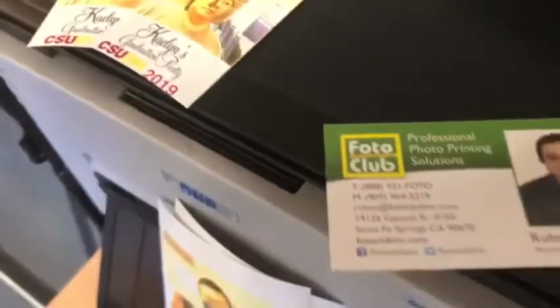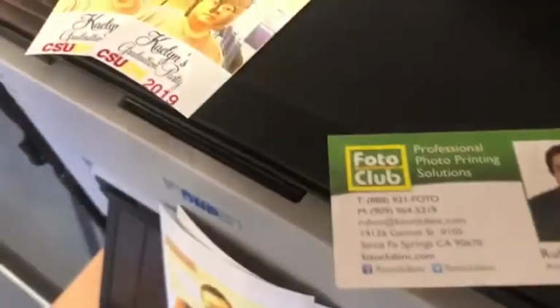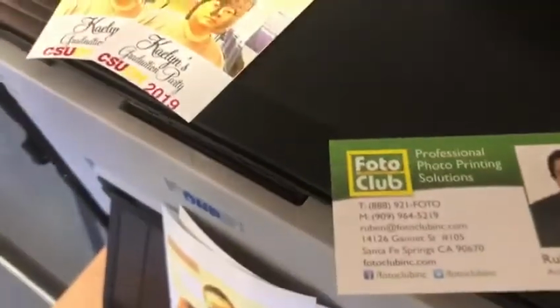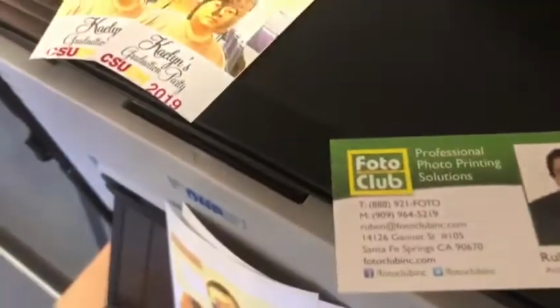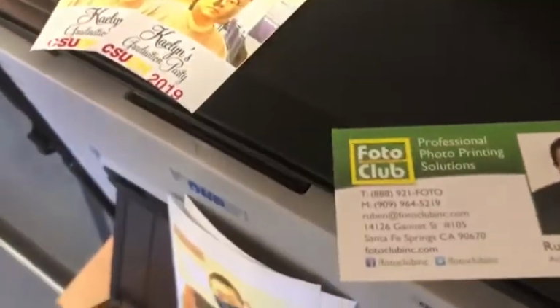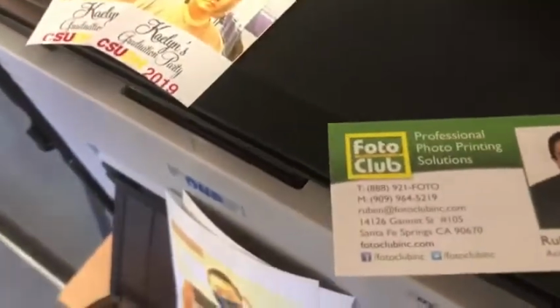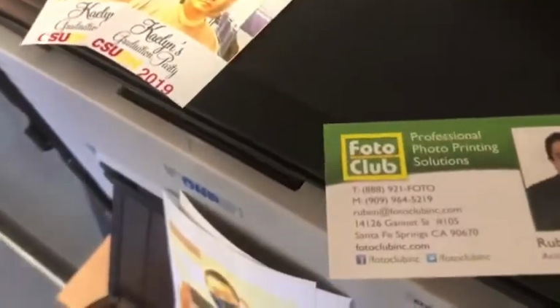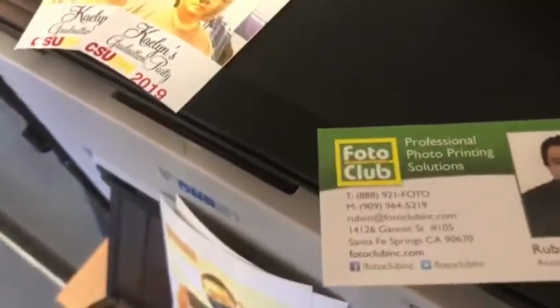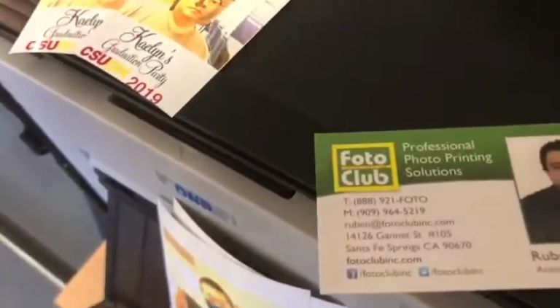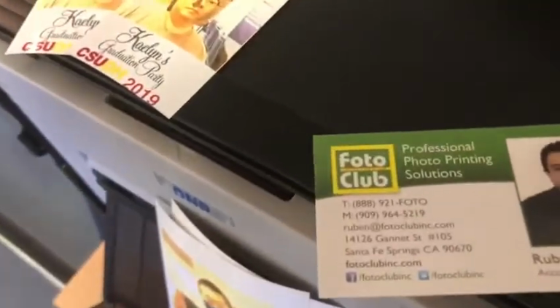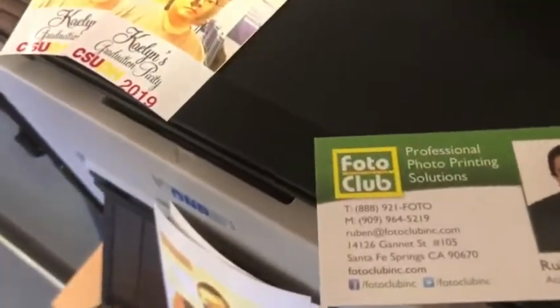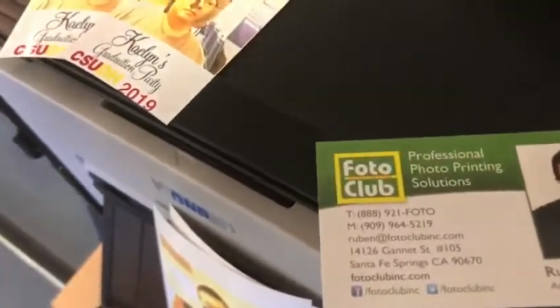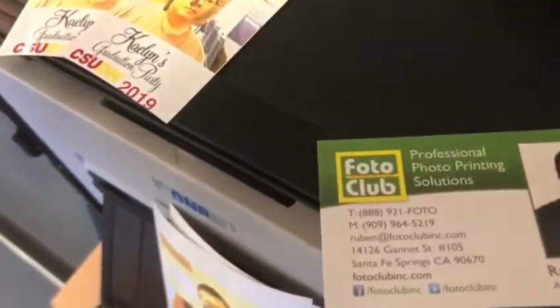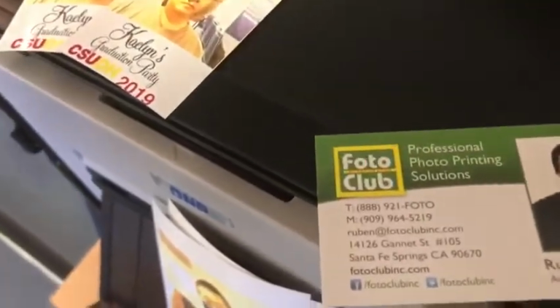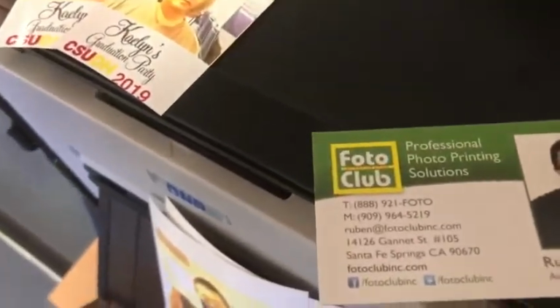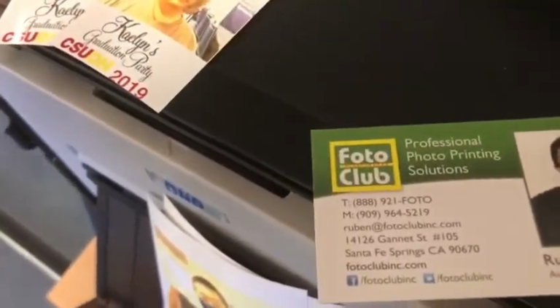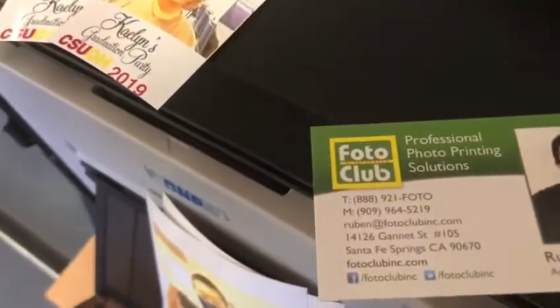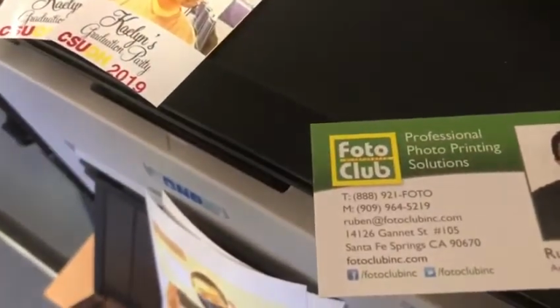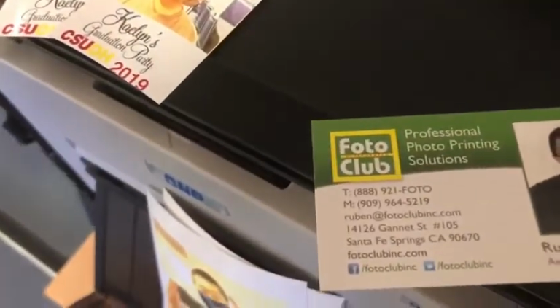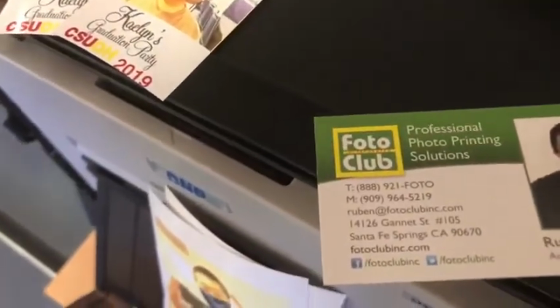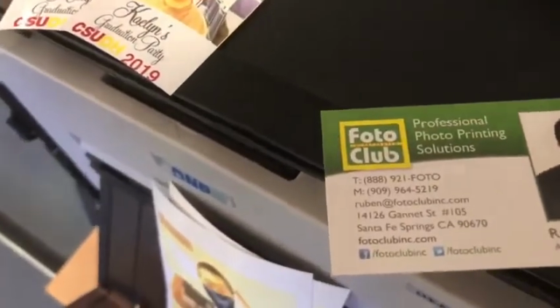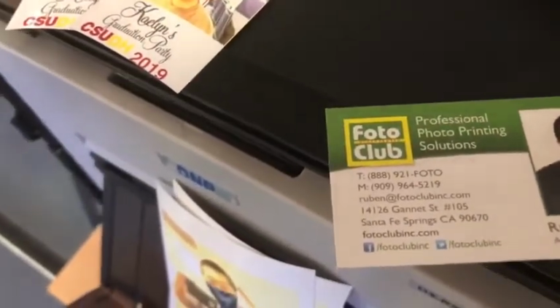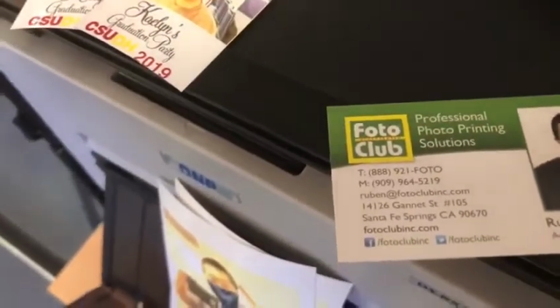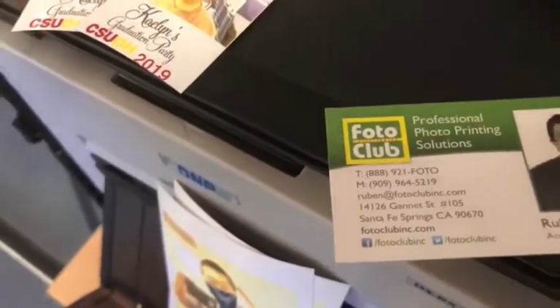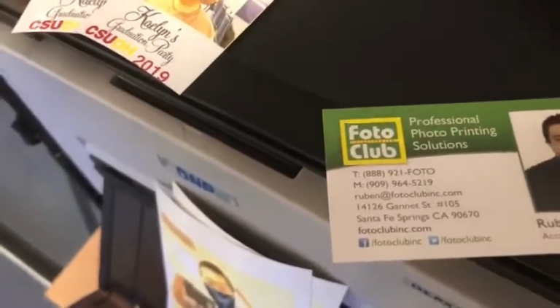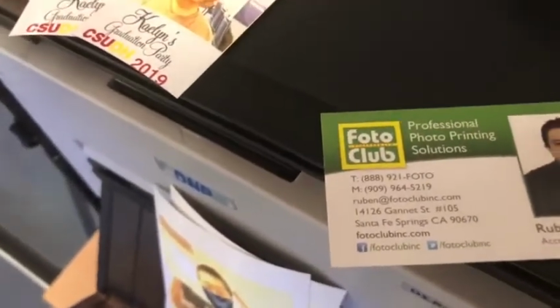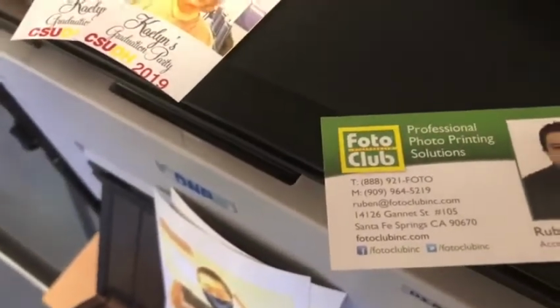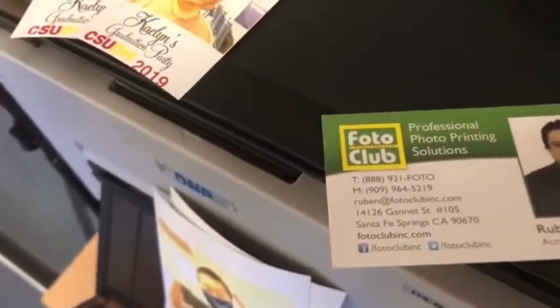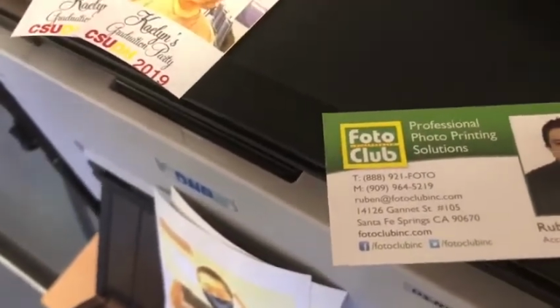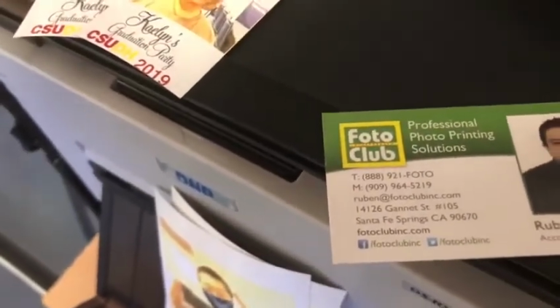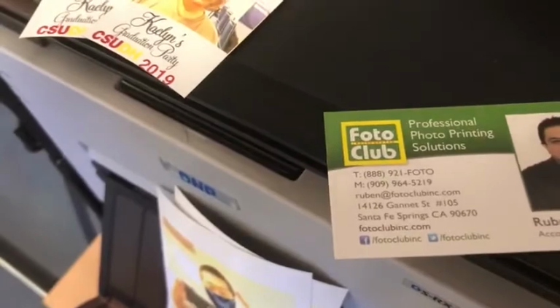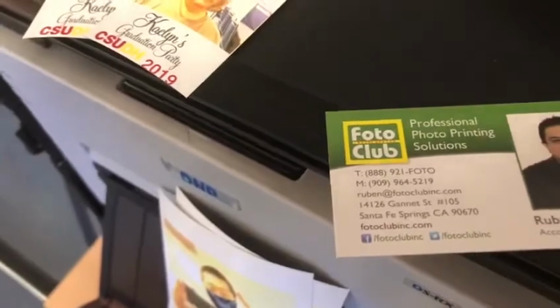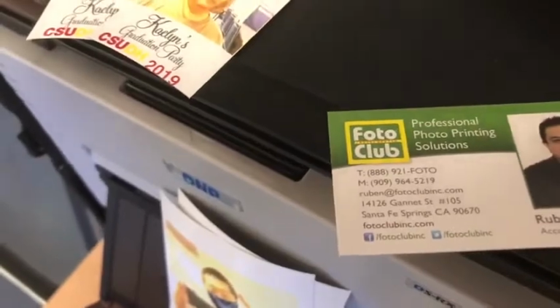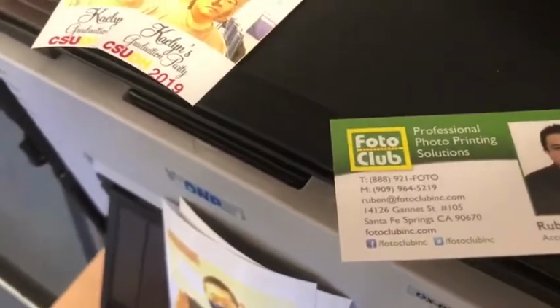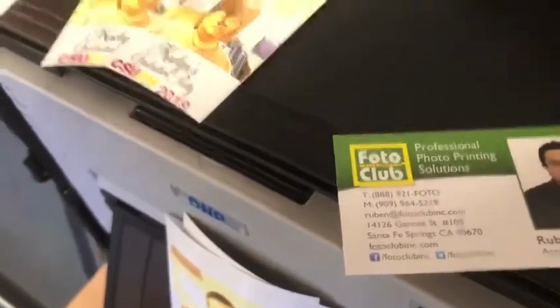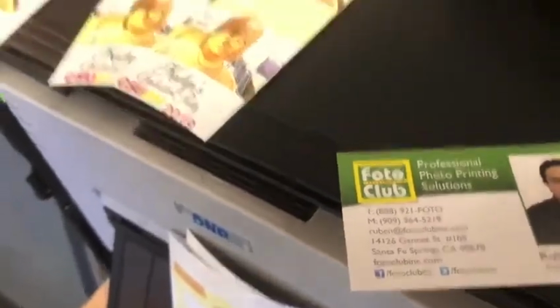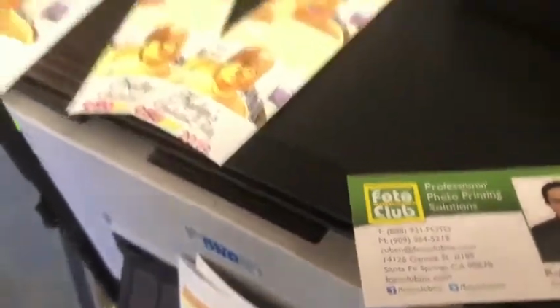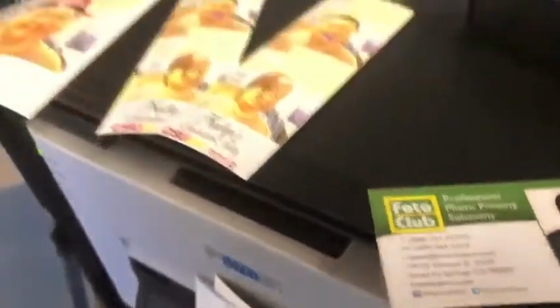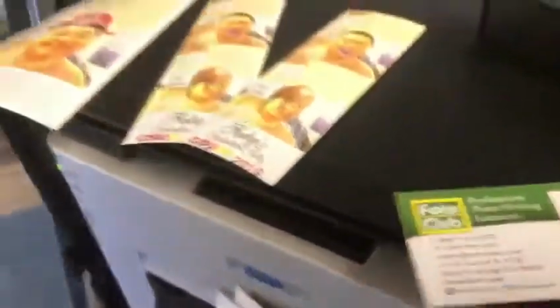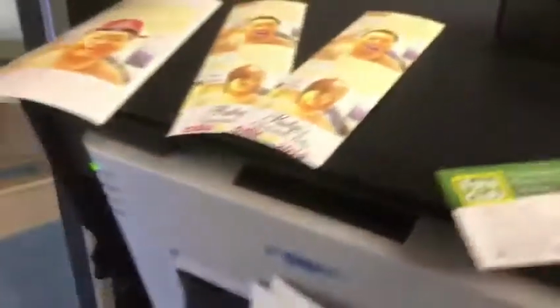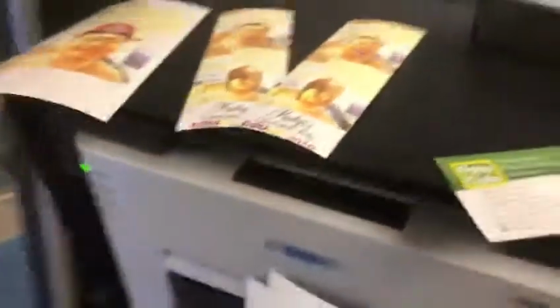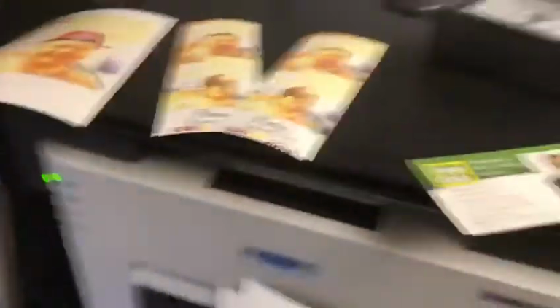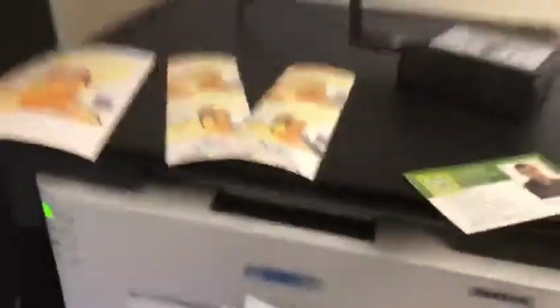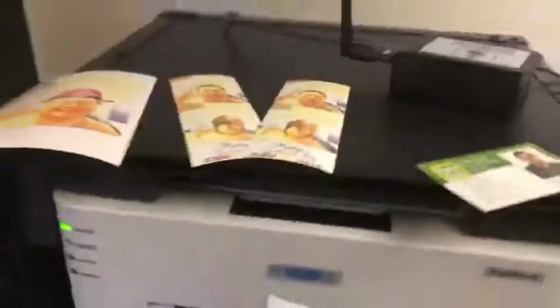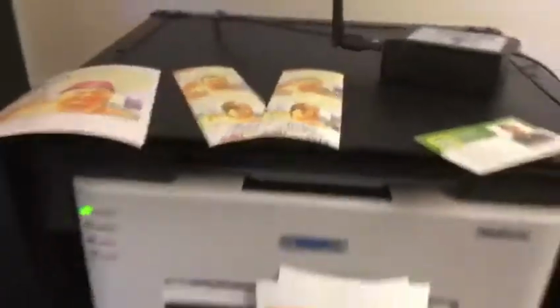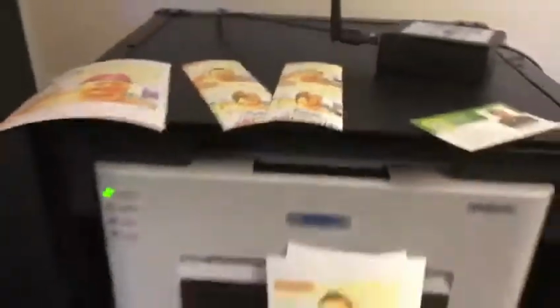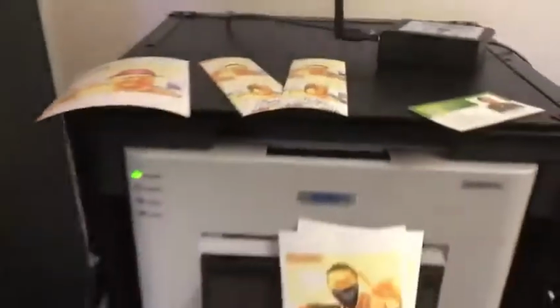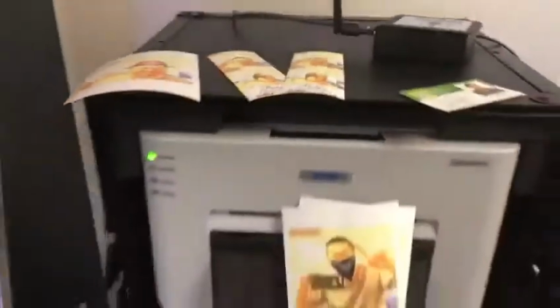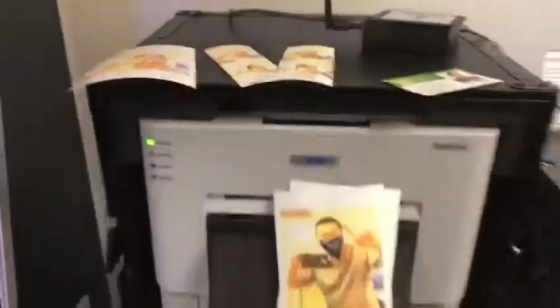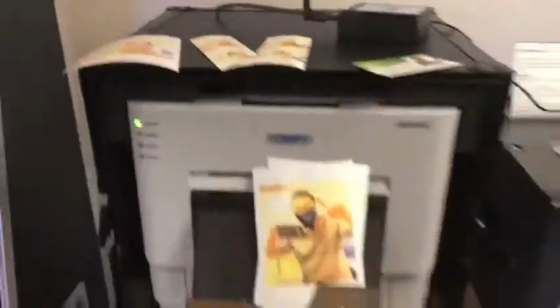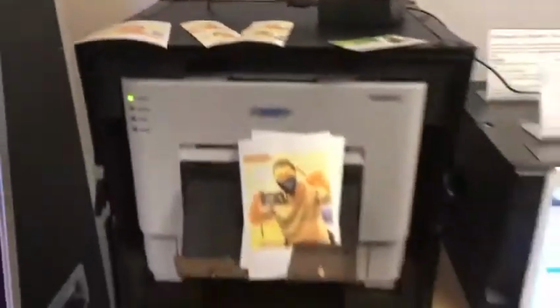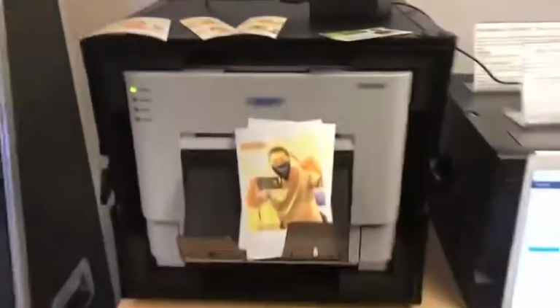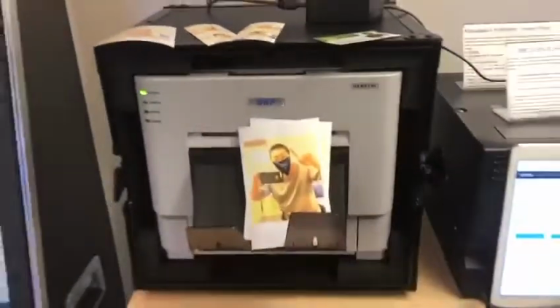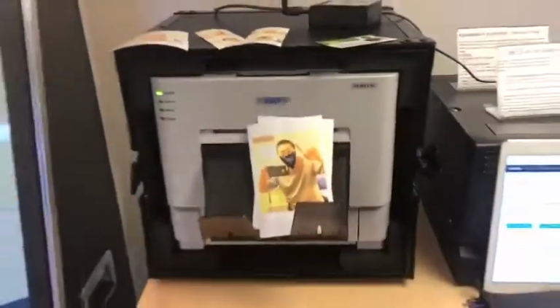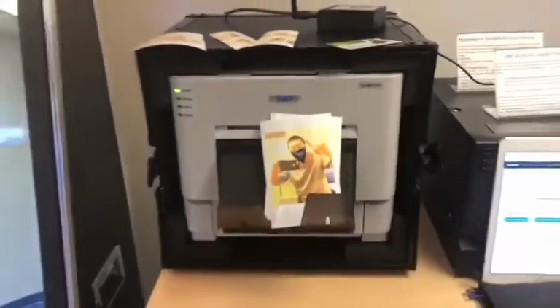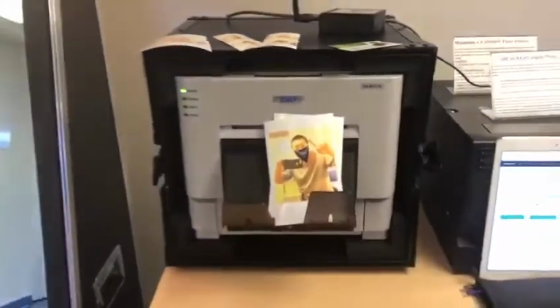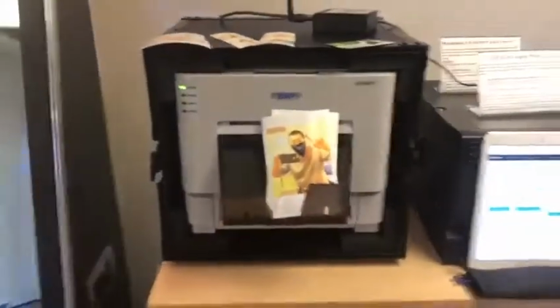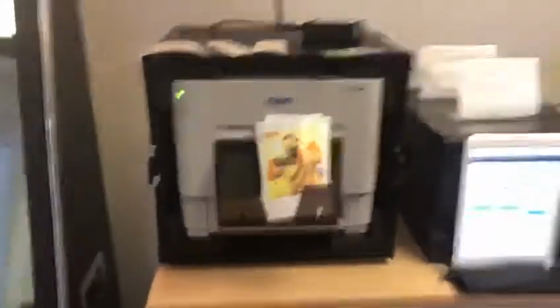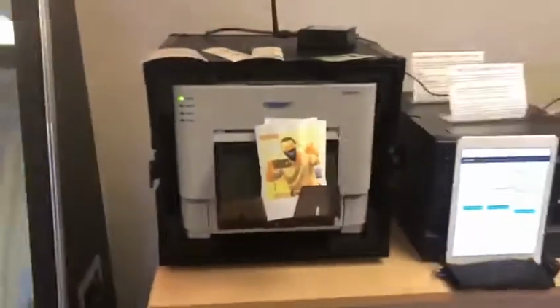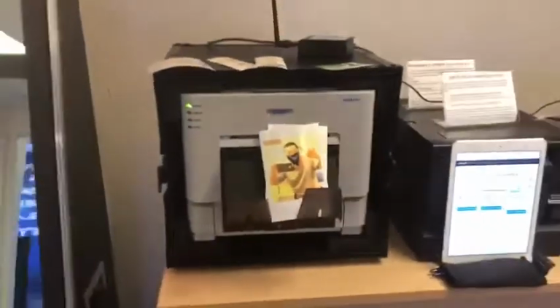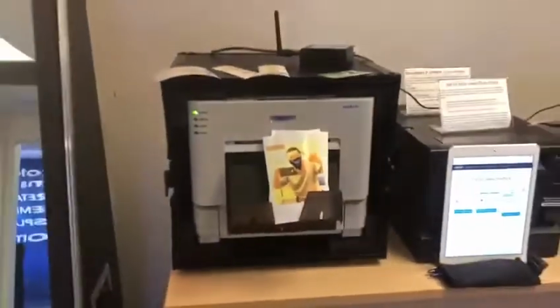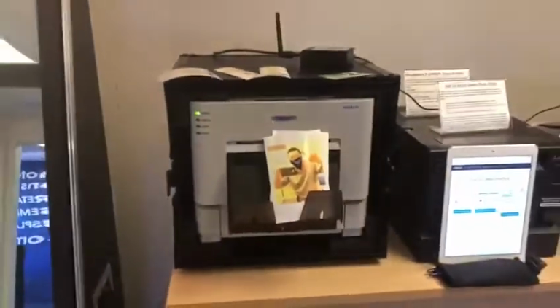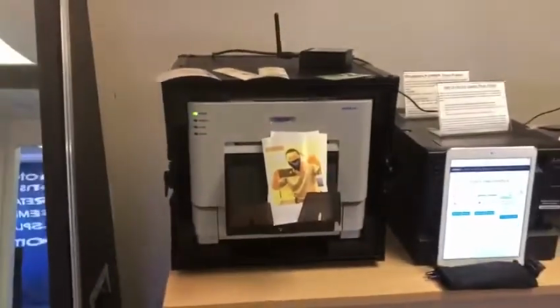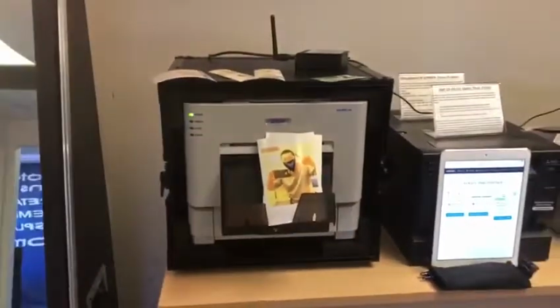Here is their information if you ever need a printer or you're looking for media. Other than that, happy booth everyone!